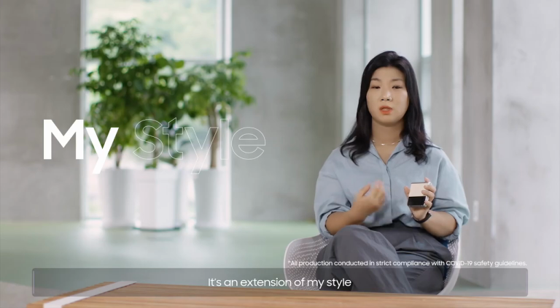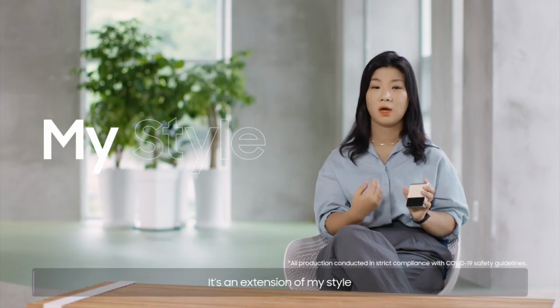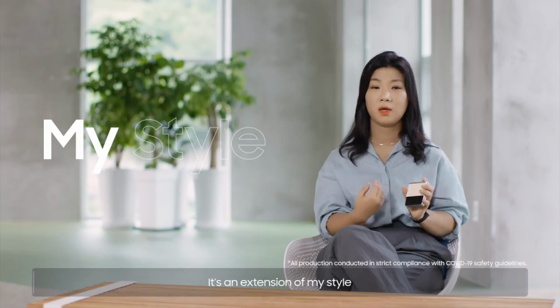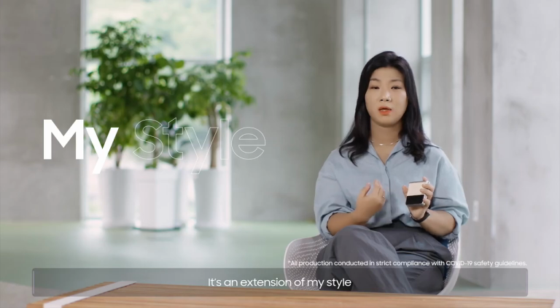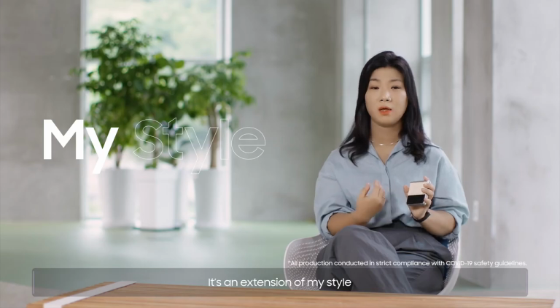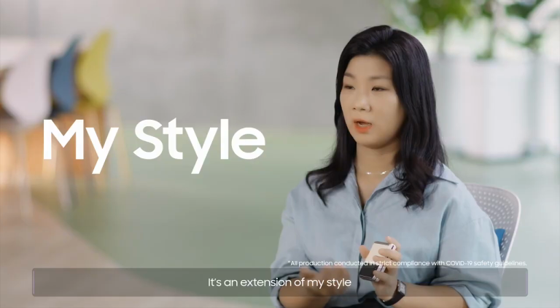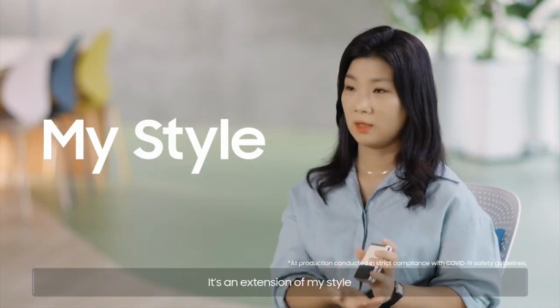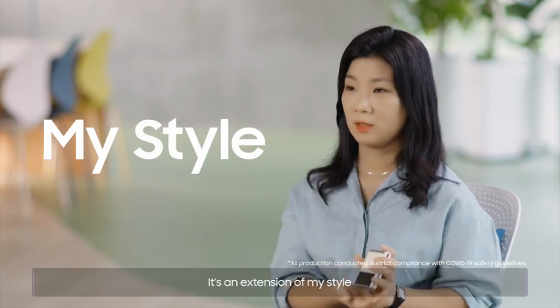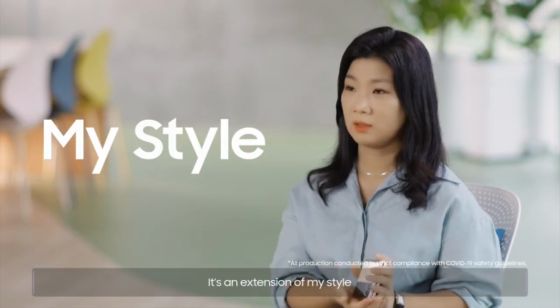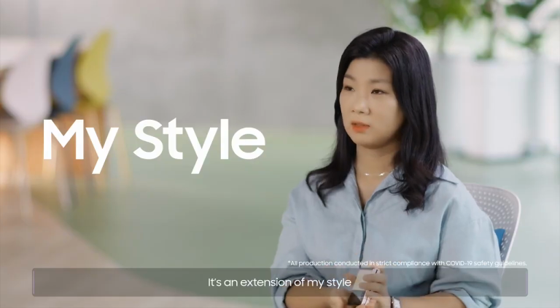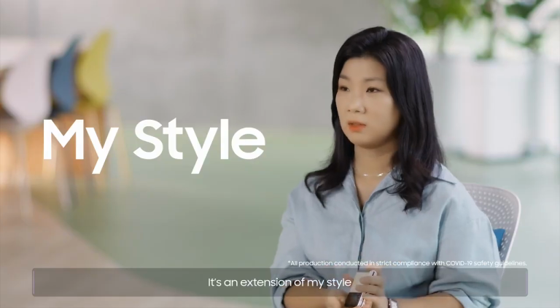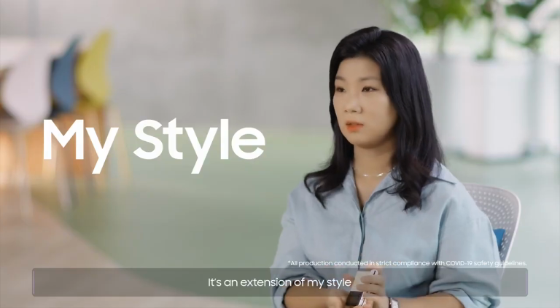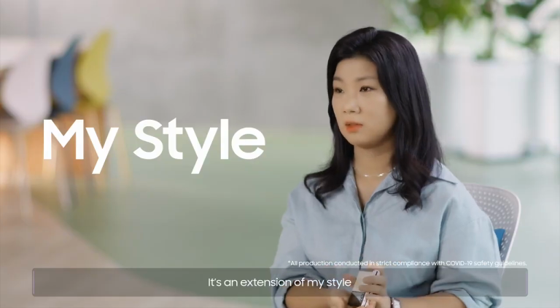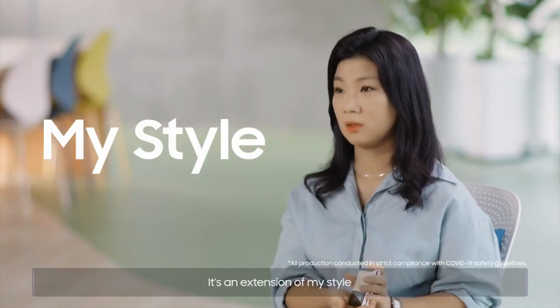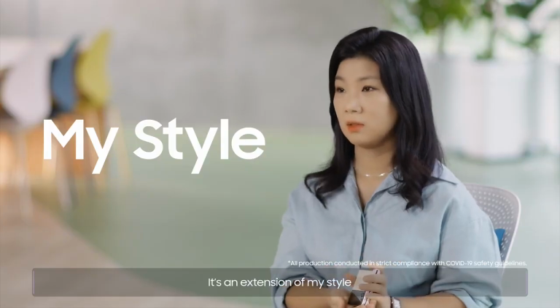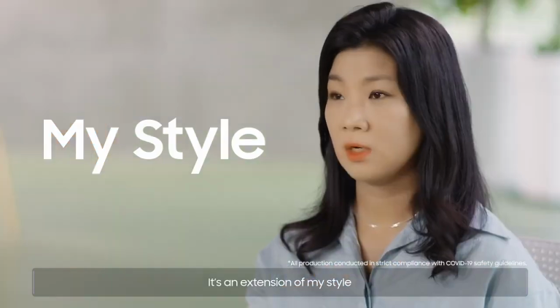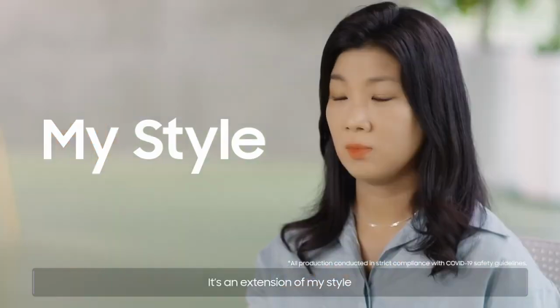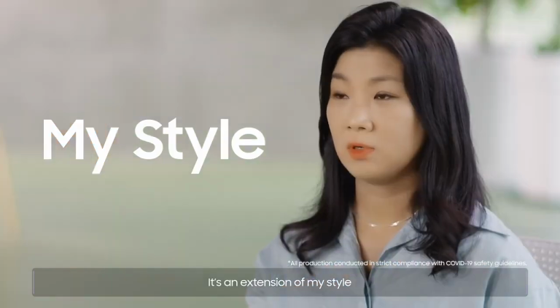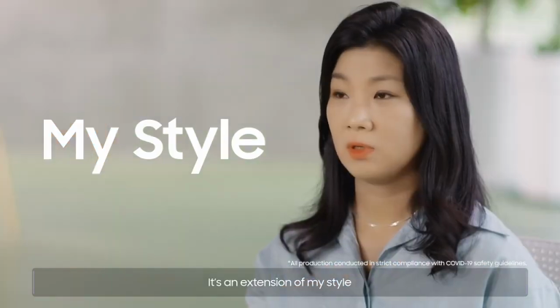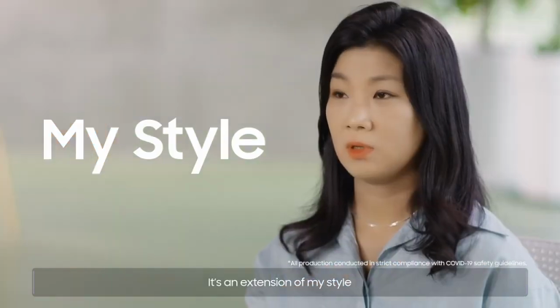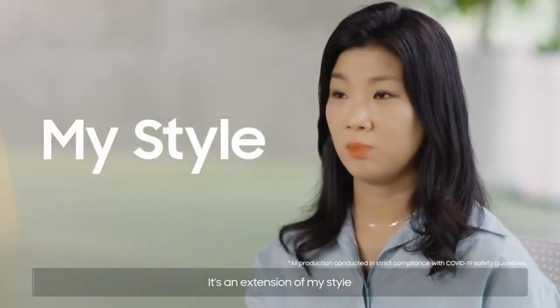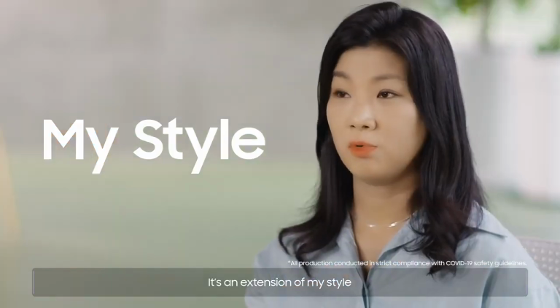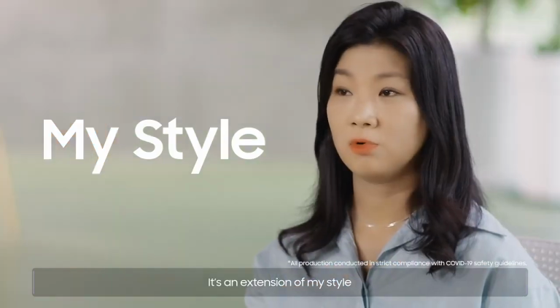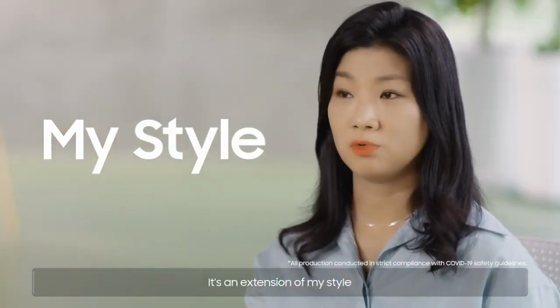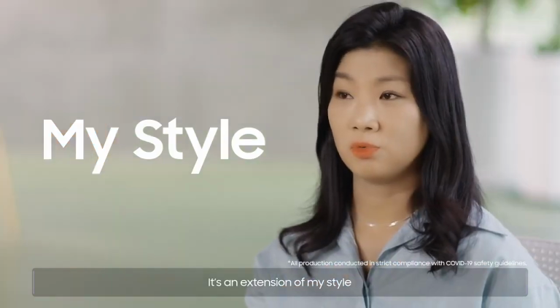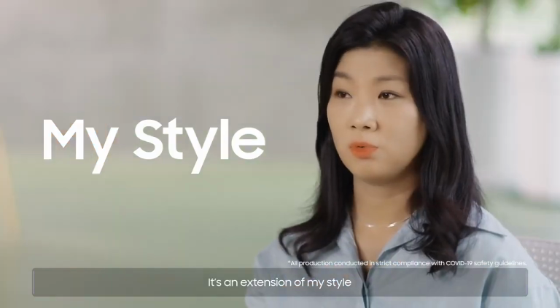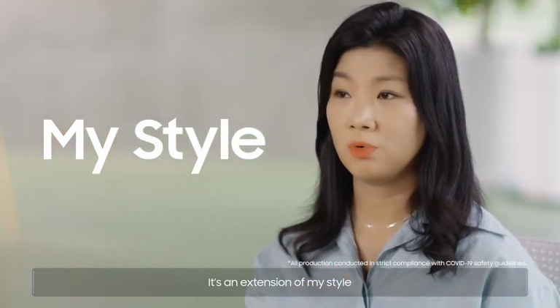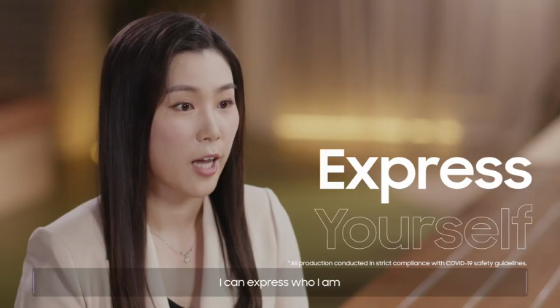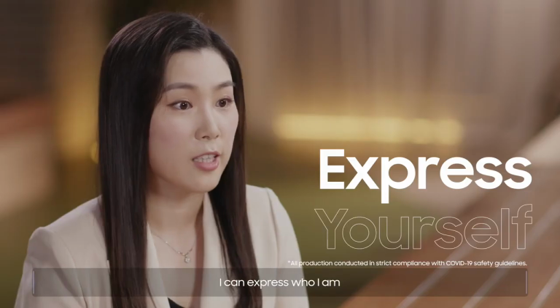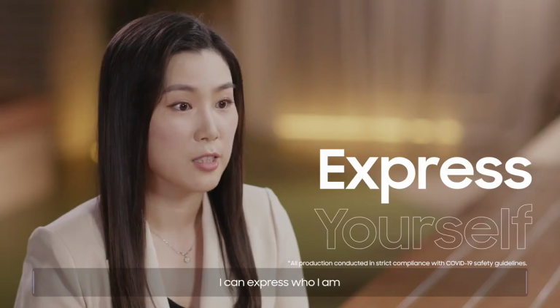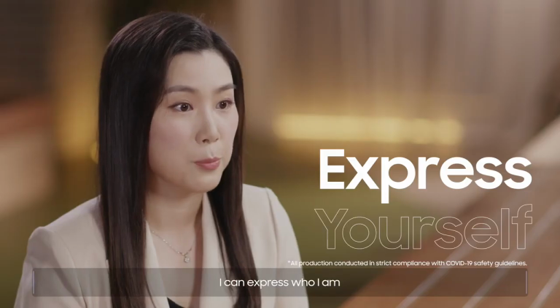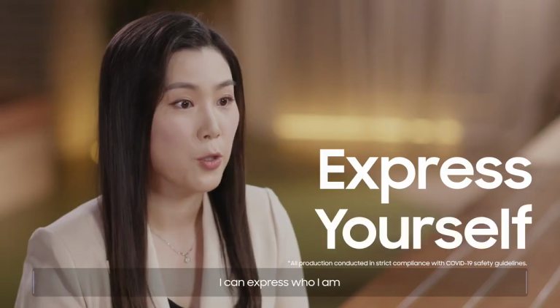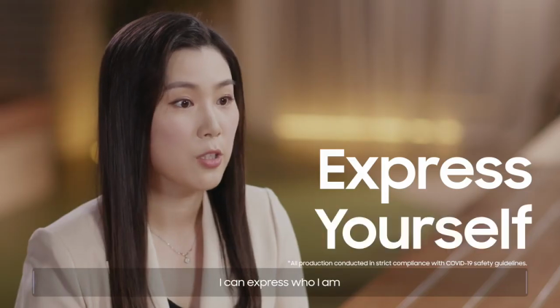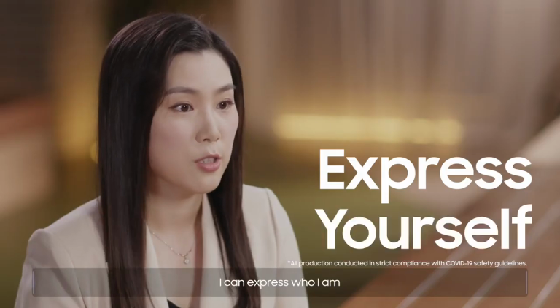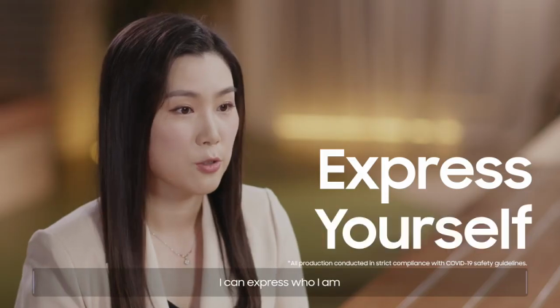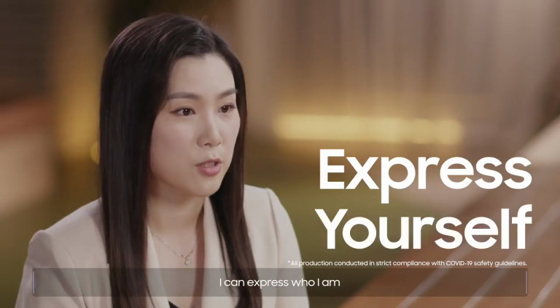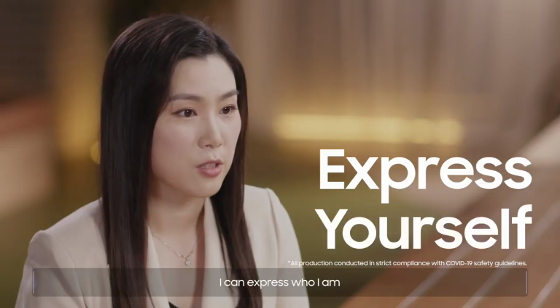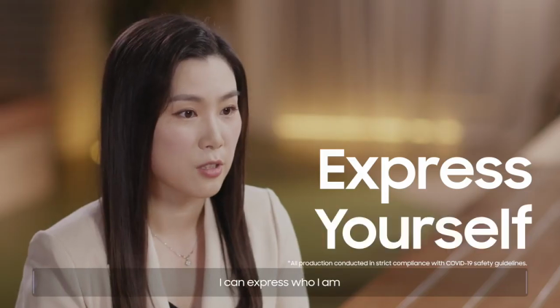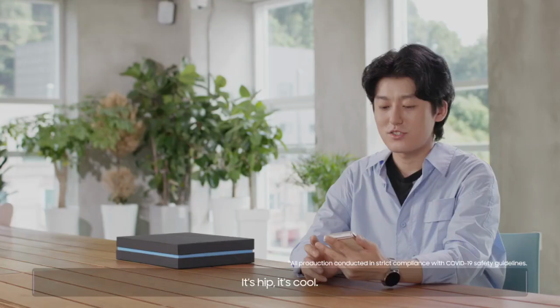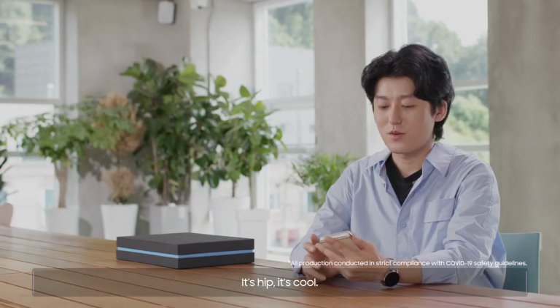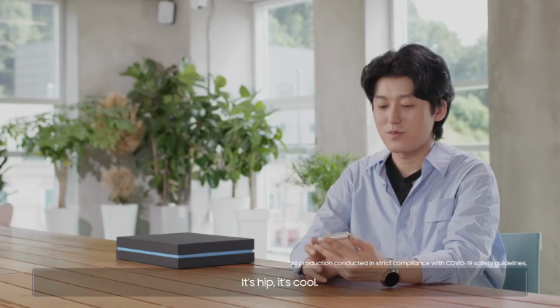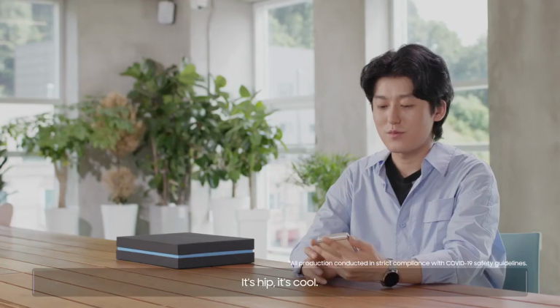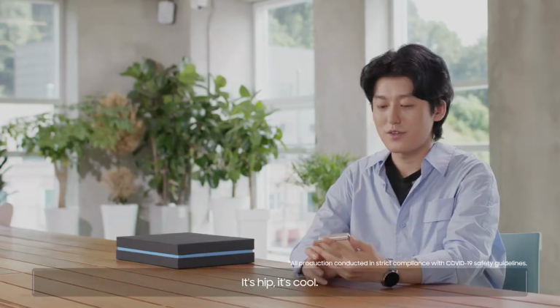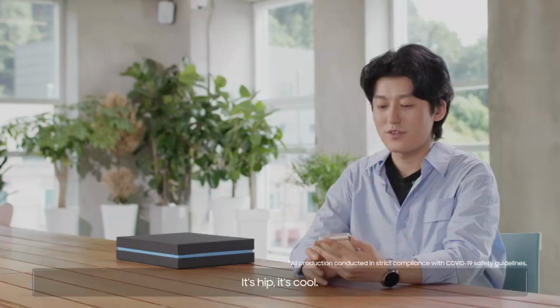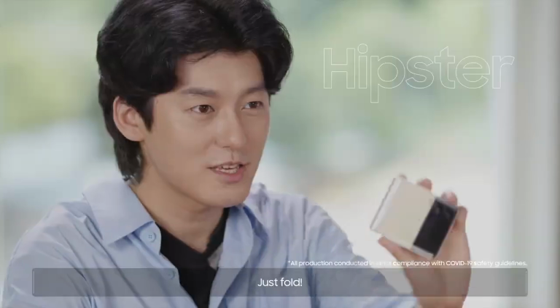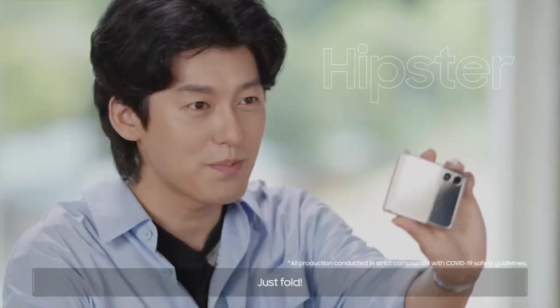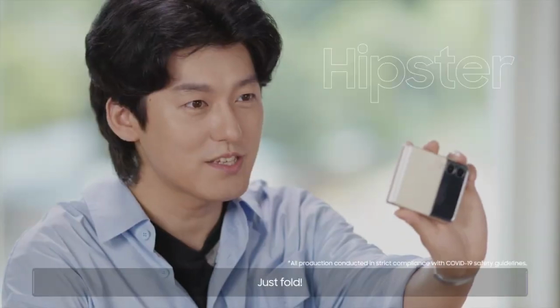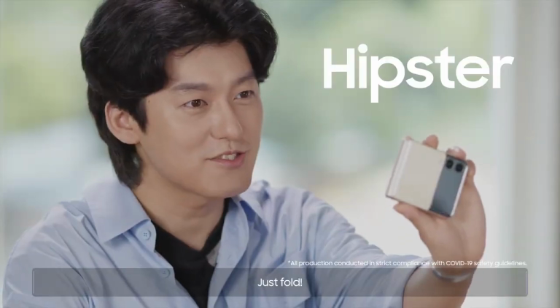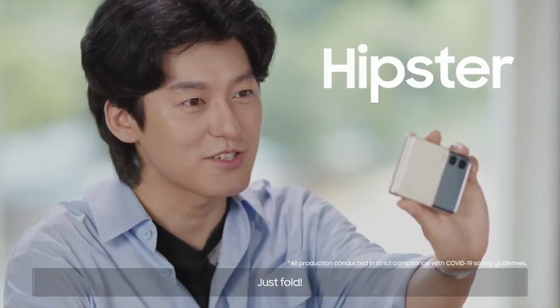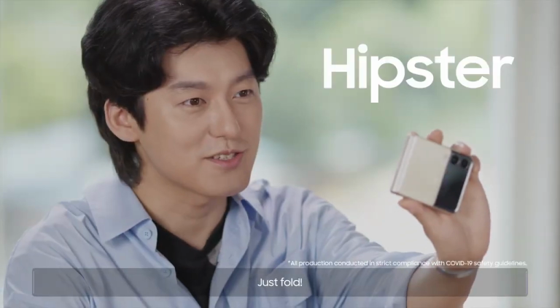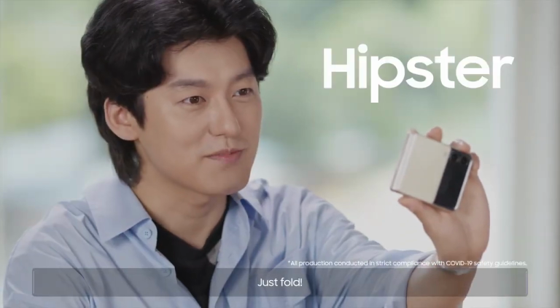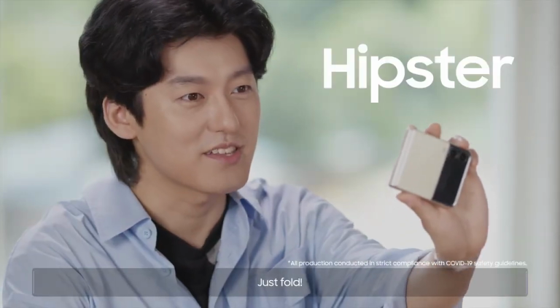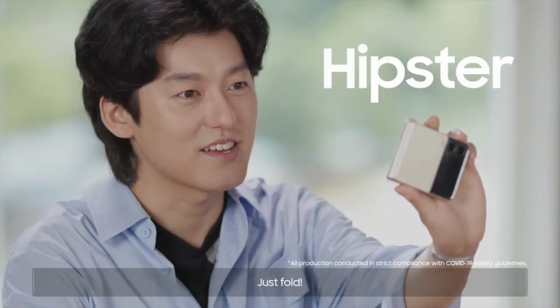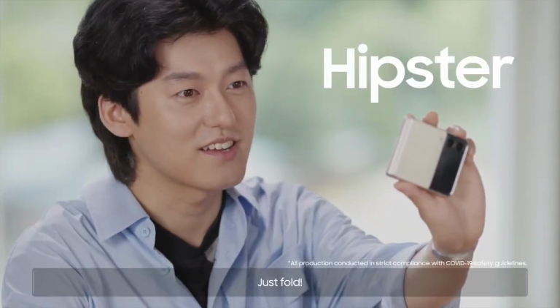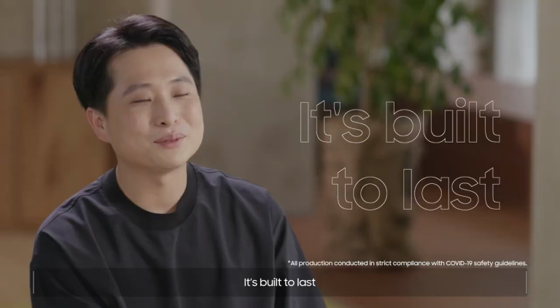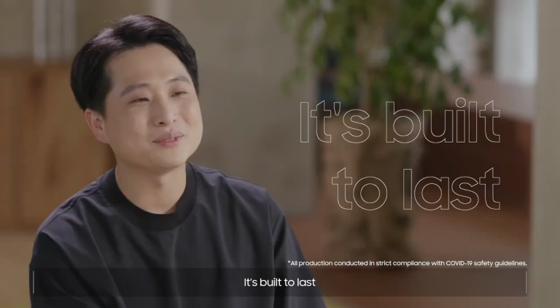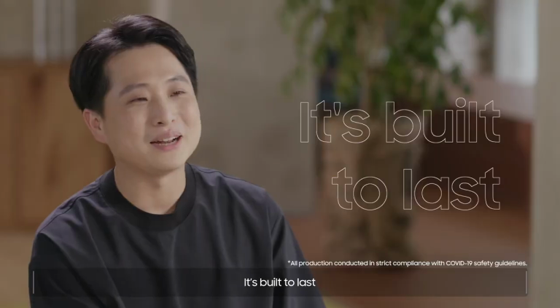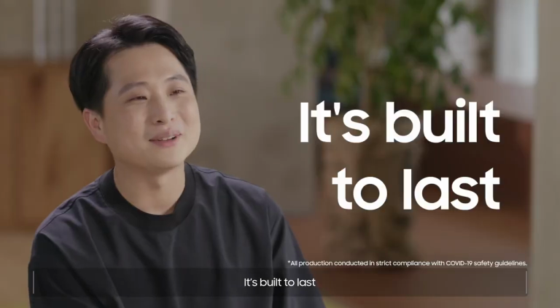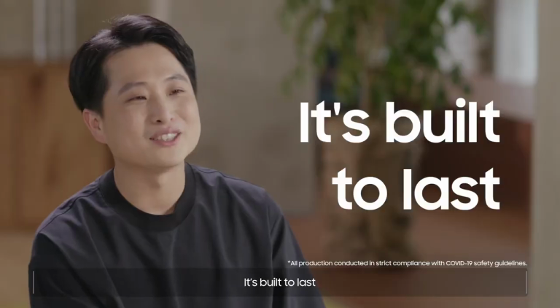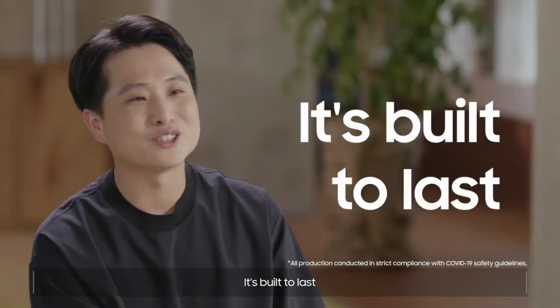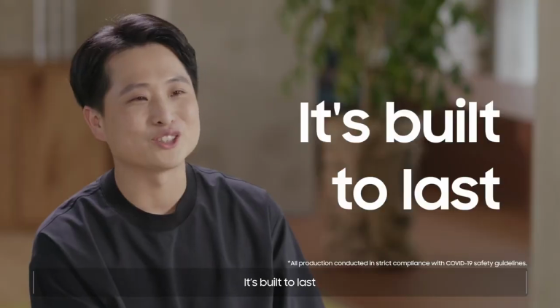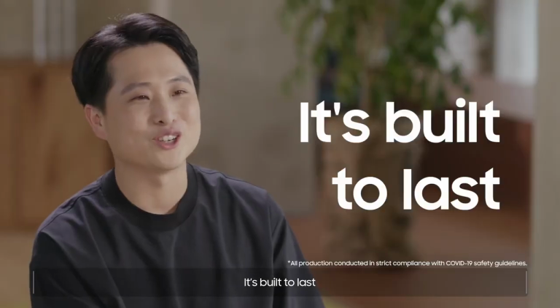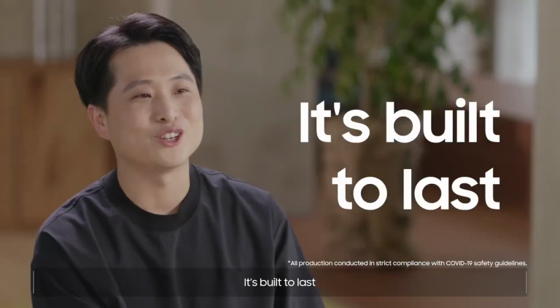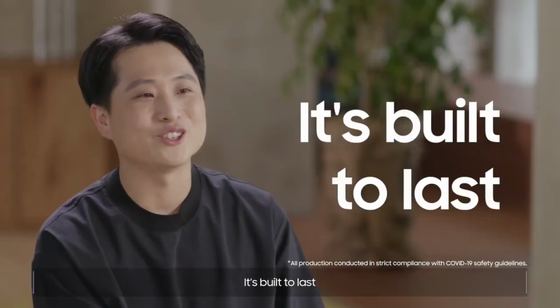It's an extension of my style. I can express who I am. It's hip, it's cool, just fold. It's built to last.